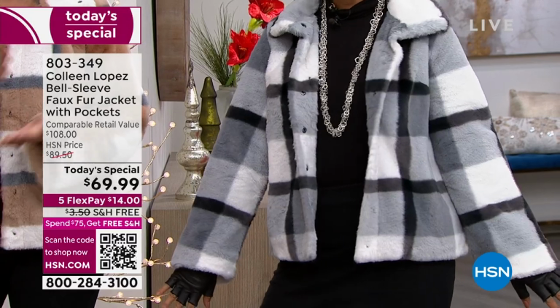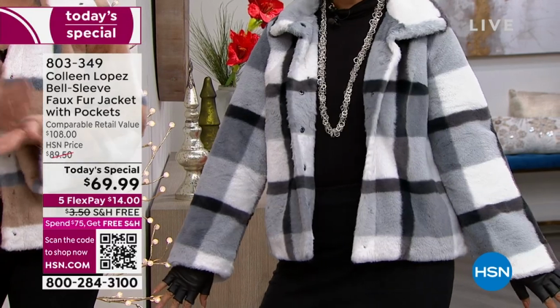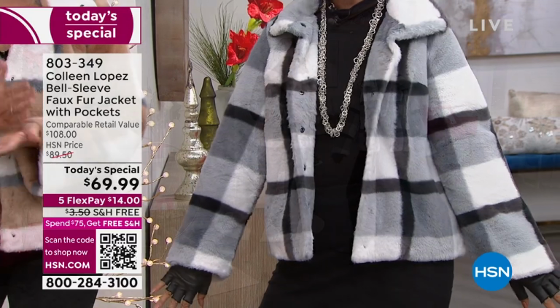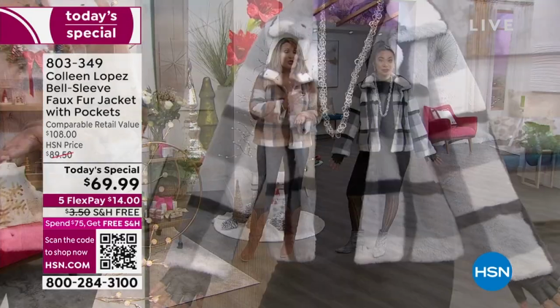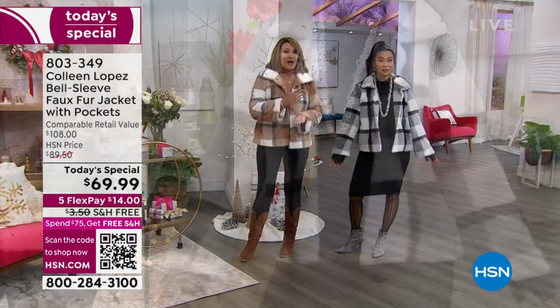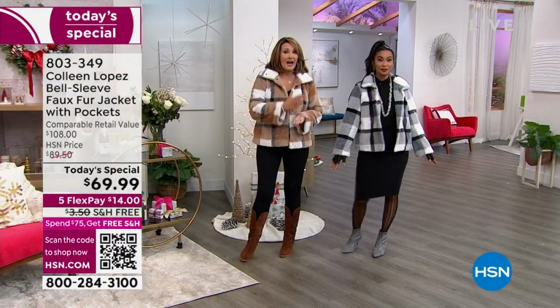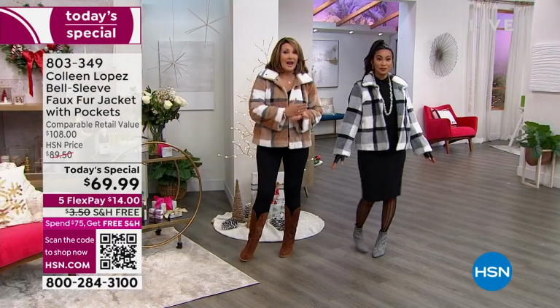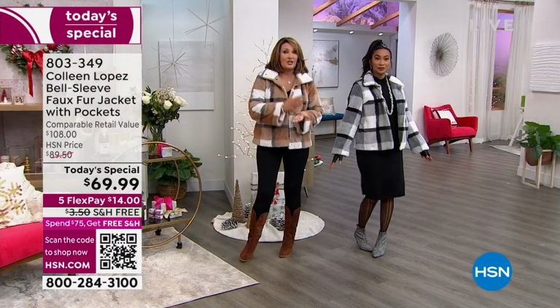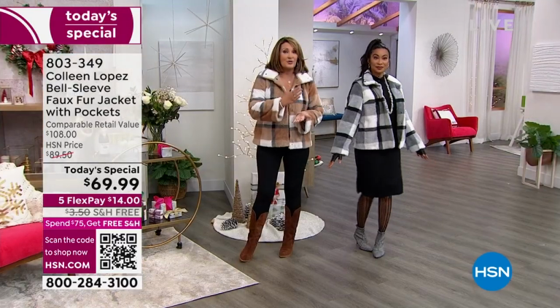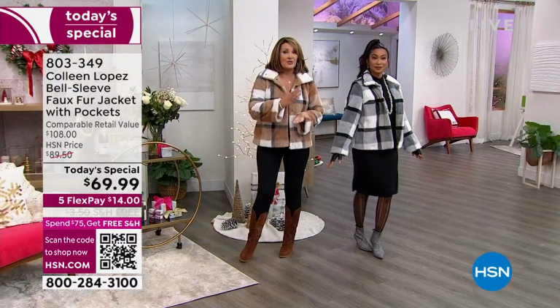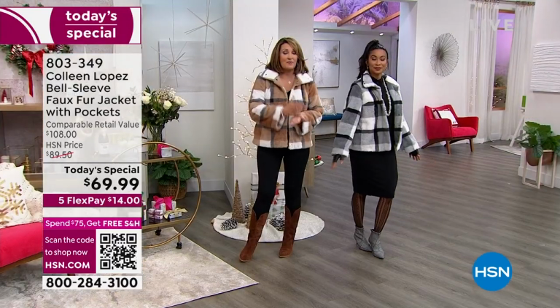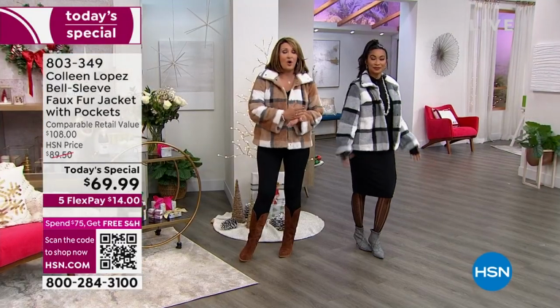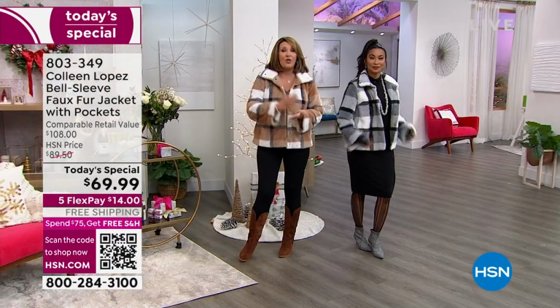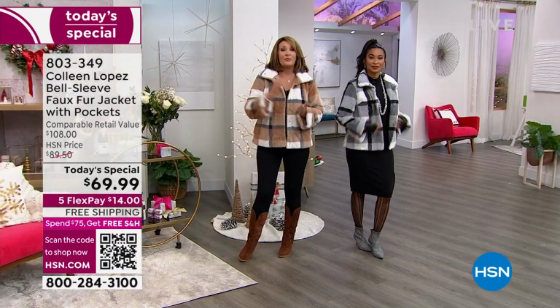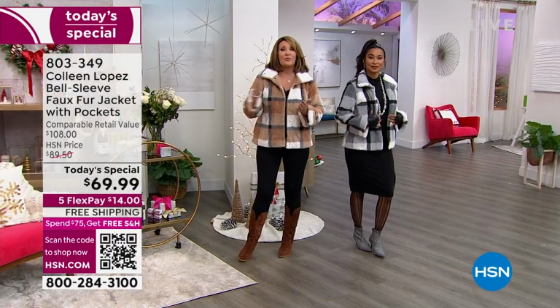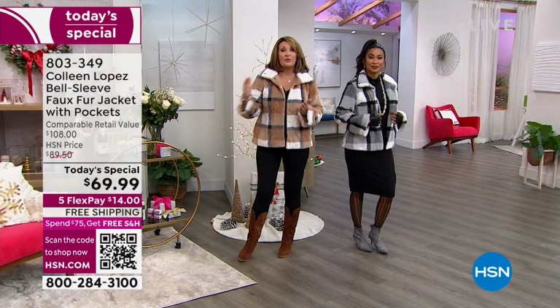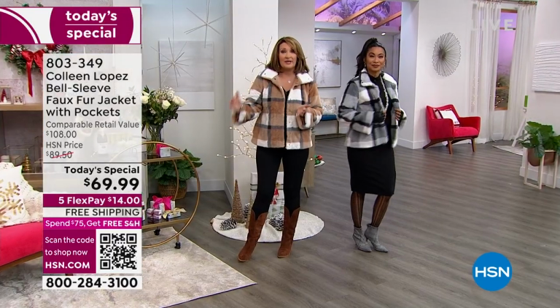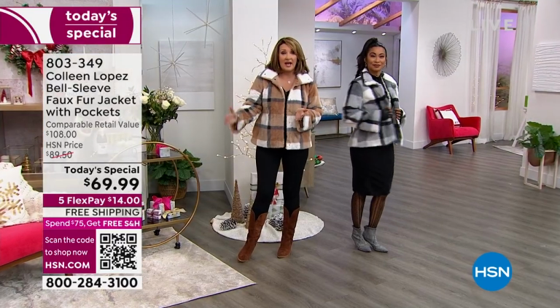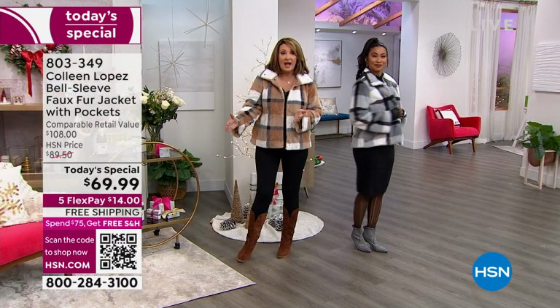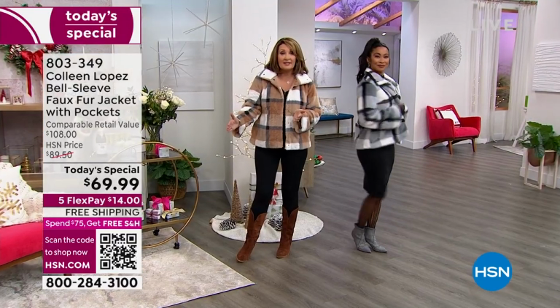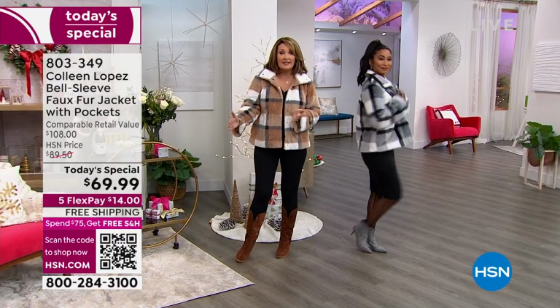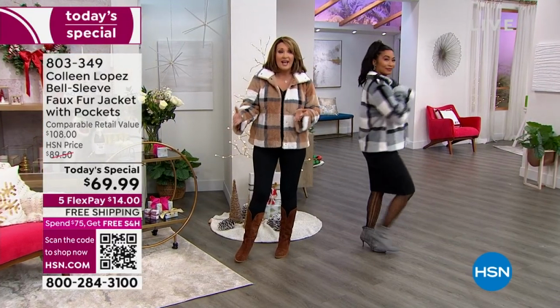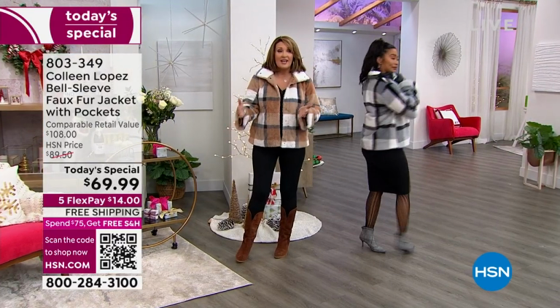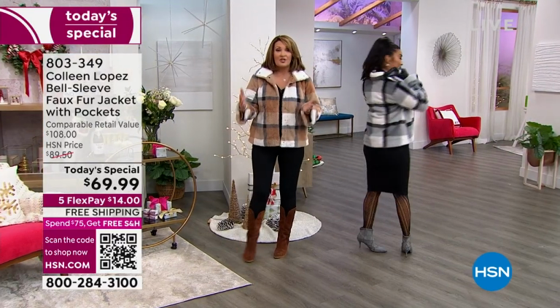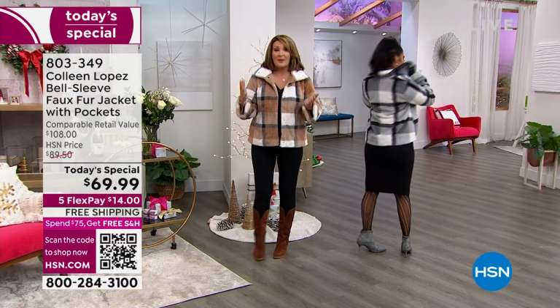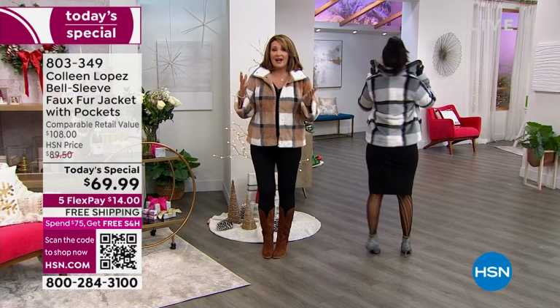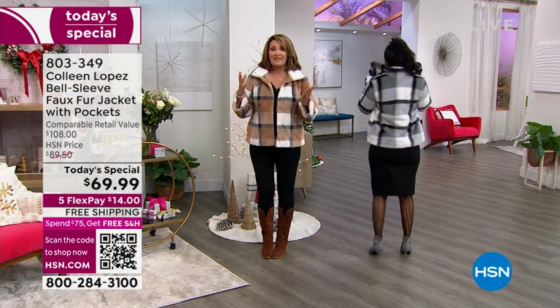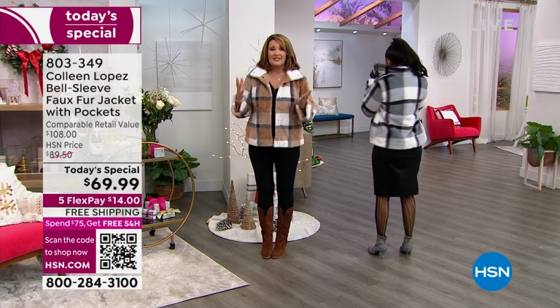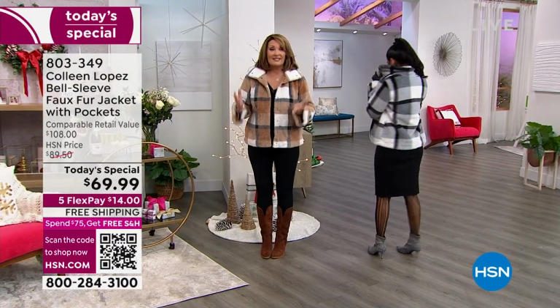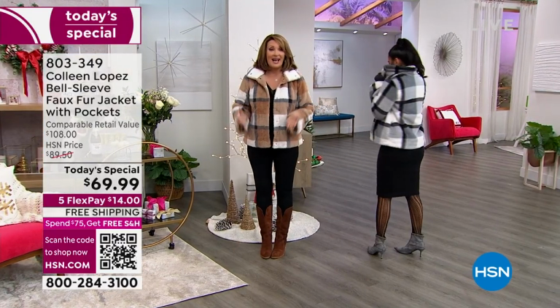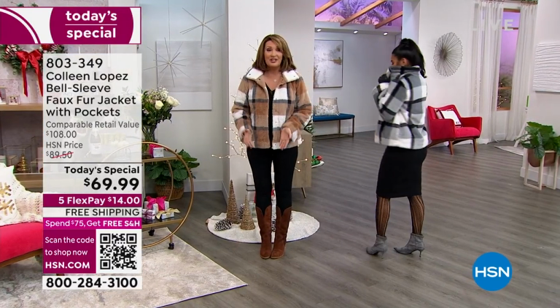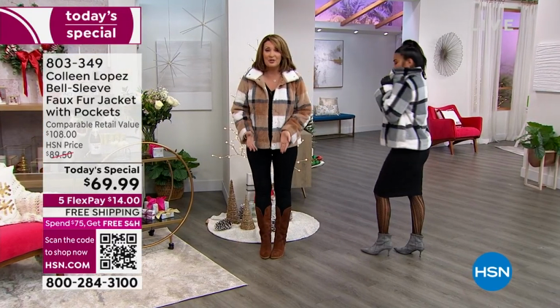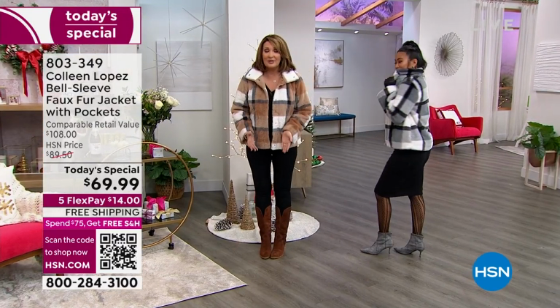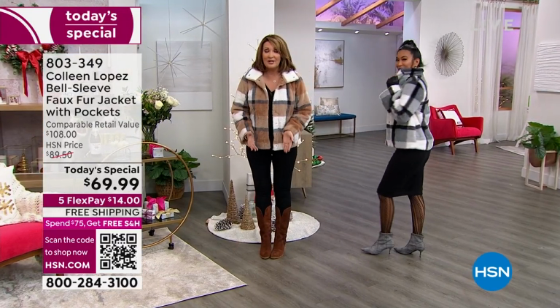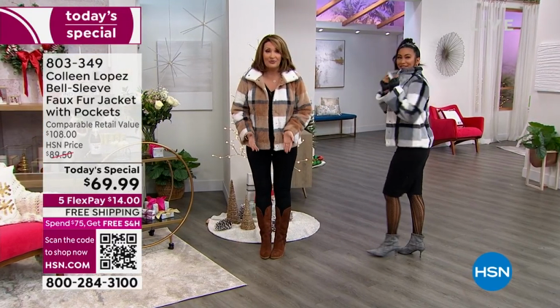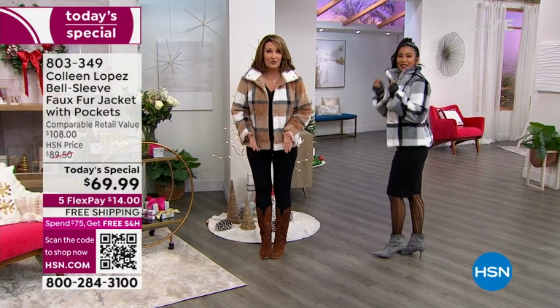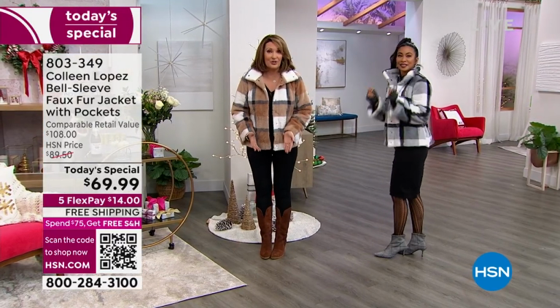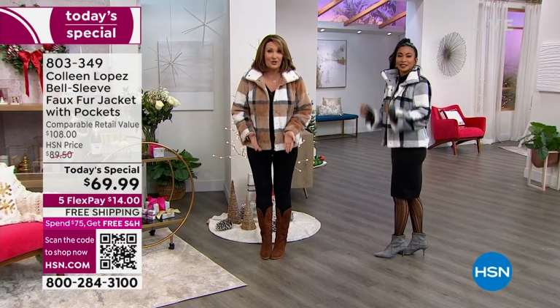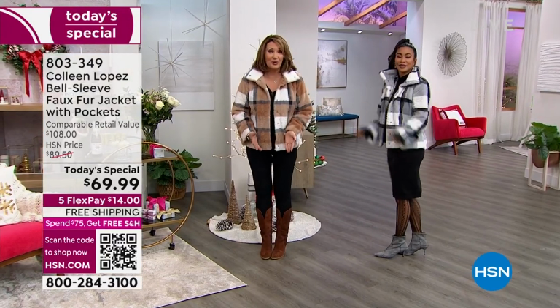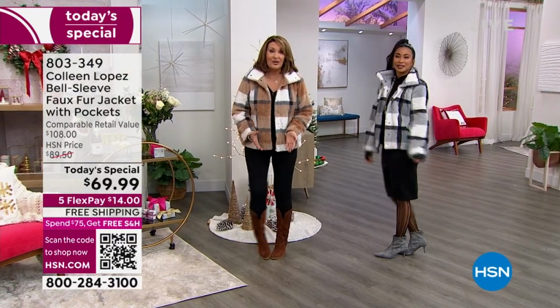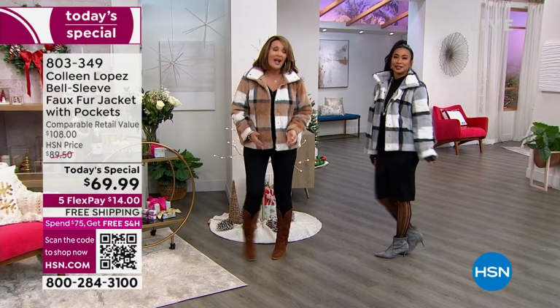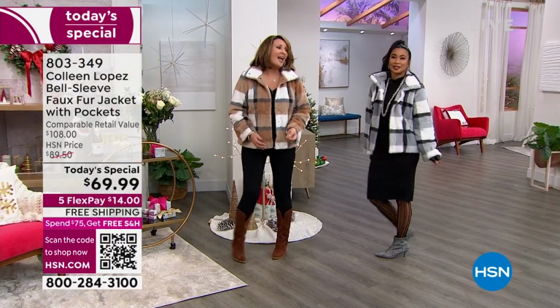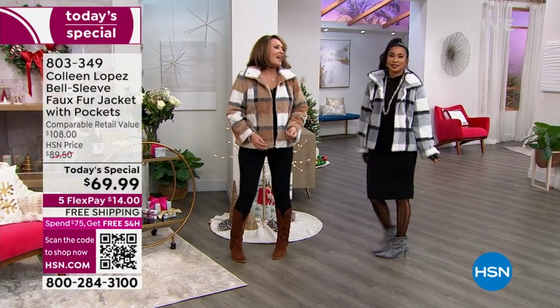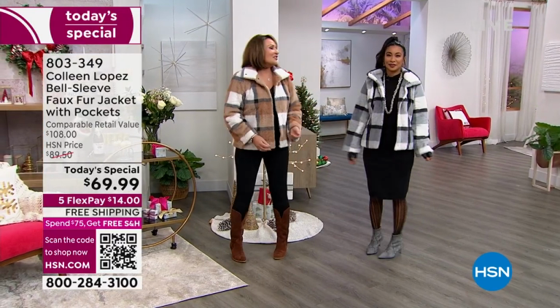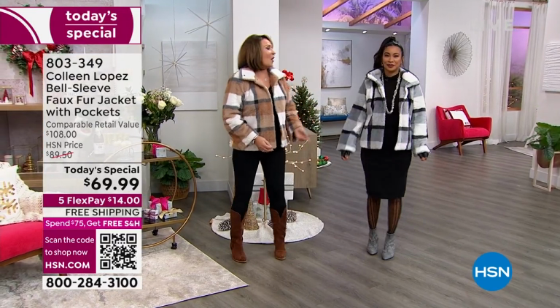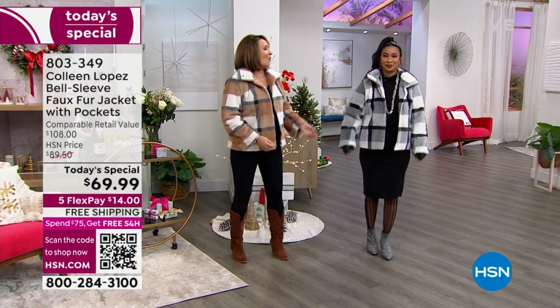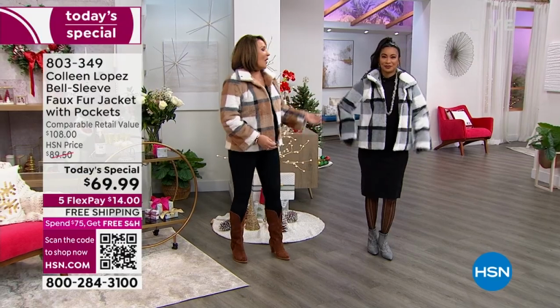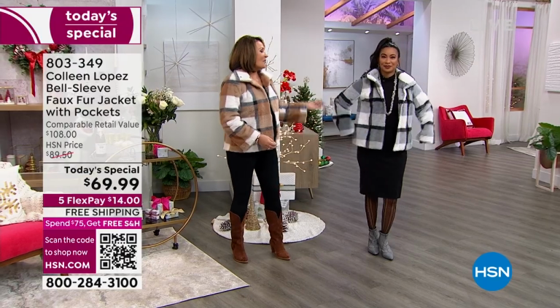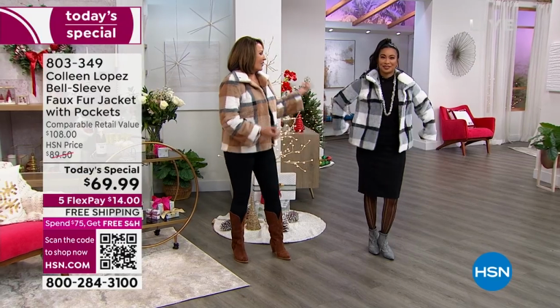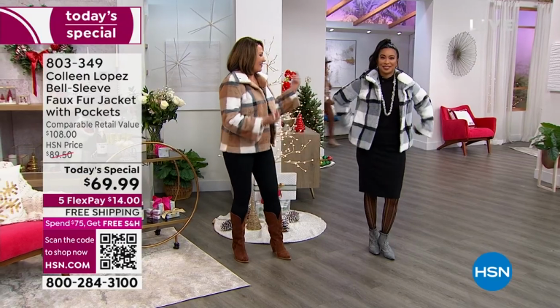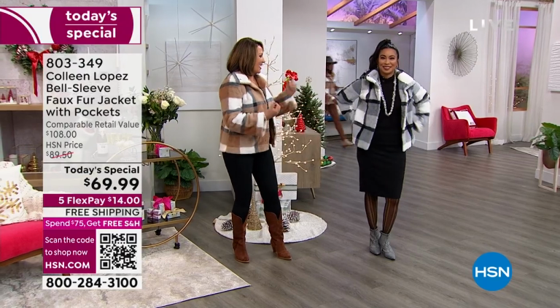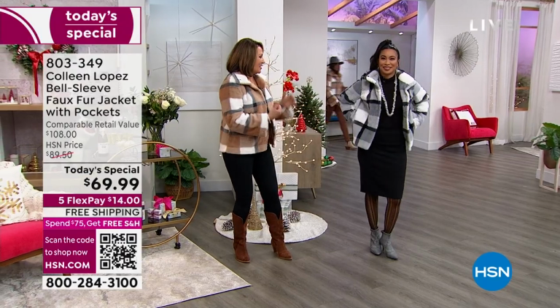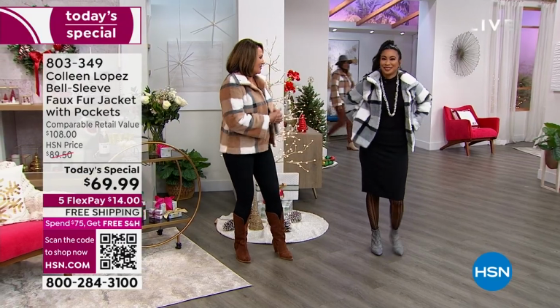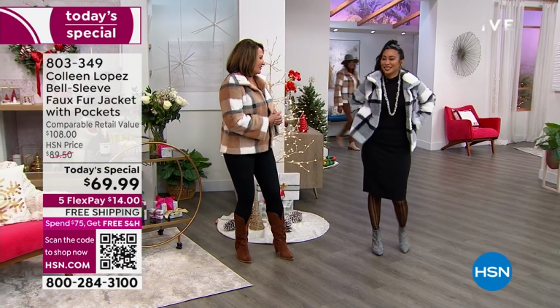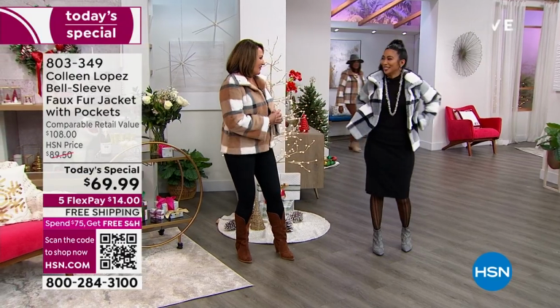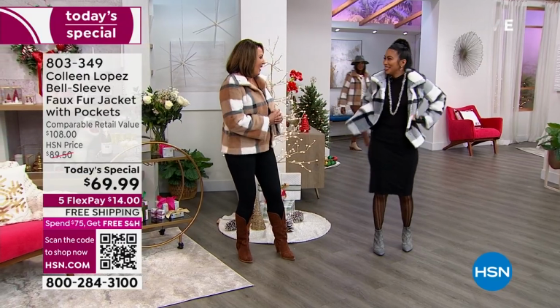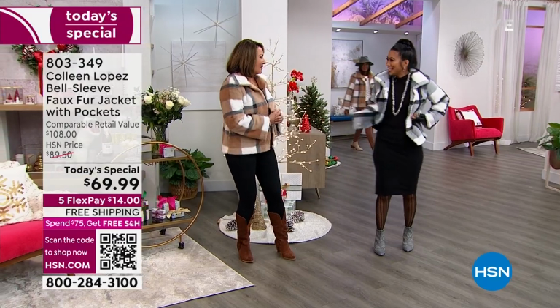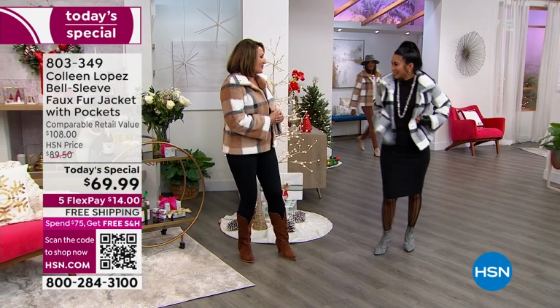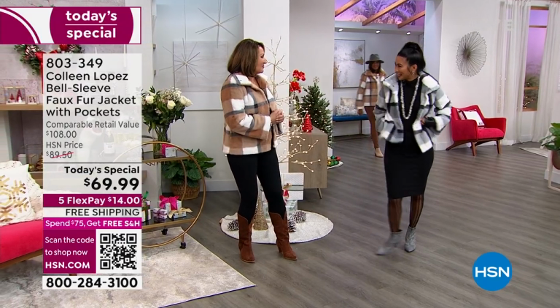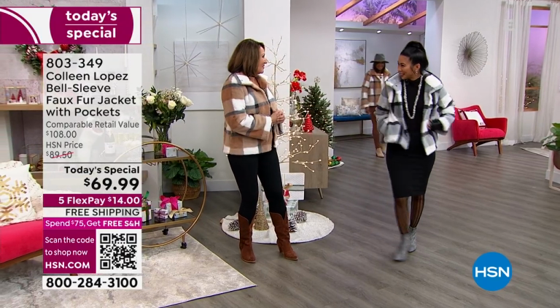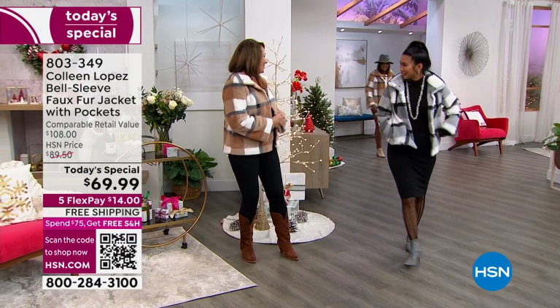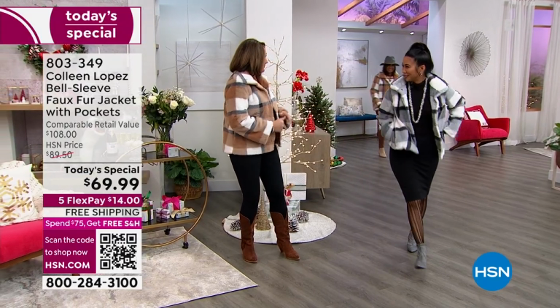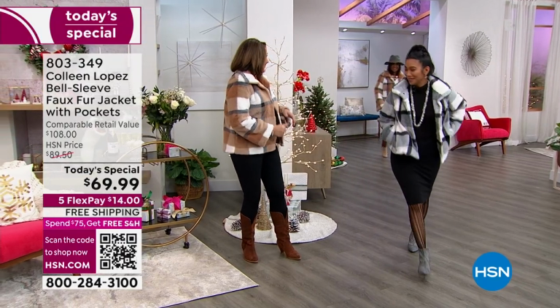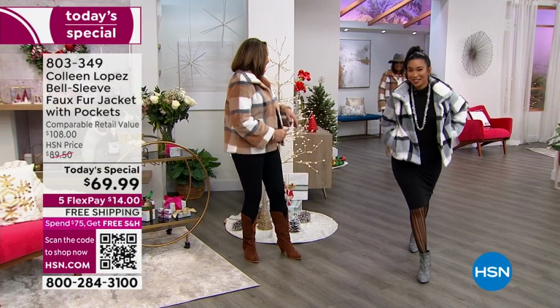We go extra extra small through 3X, so we have the size you need for sure. Thank you, Ms. Val — you look beautiful.